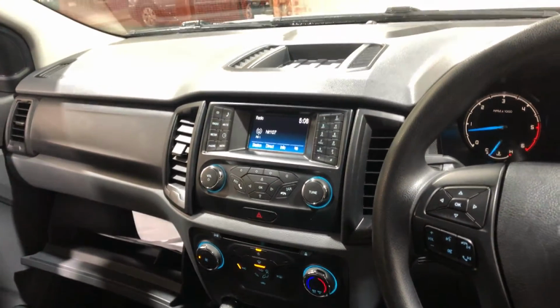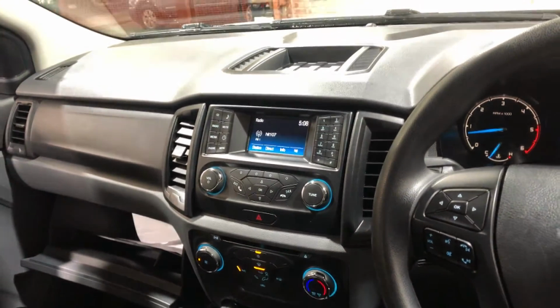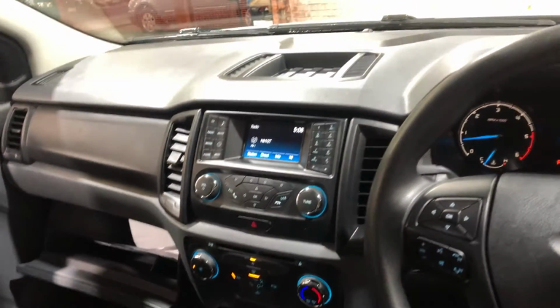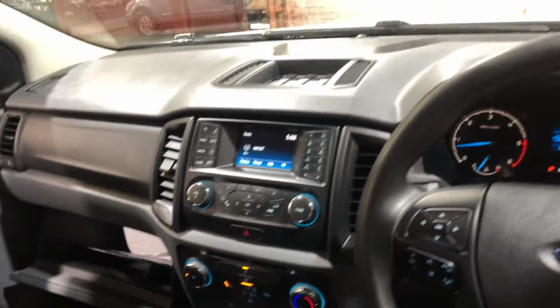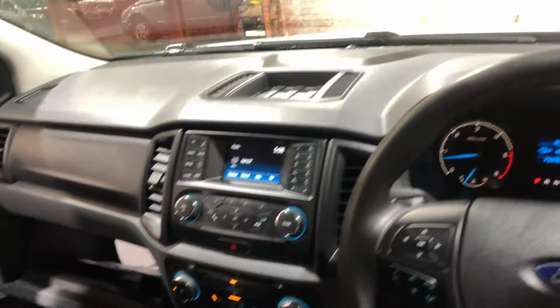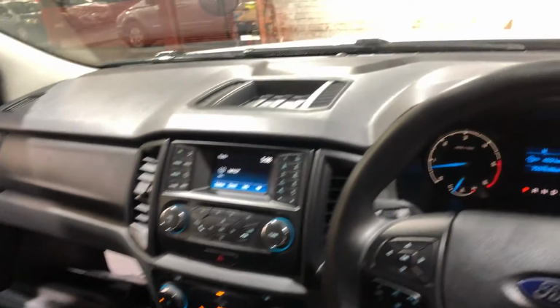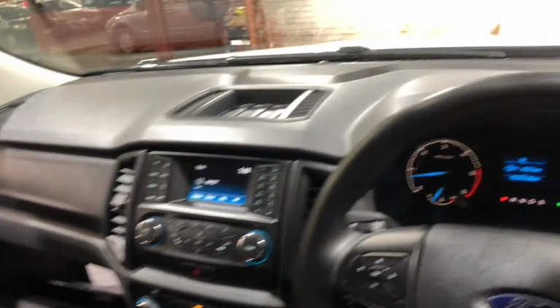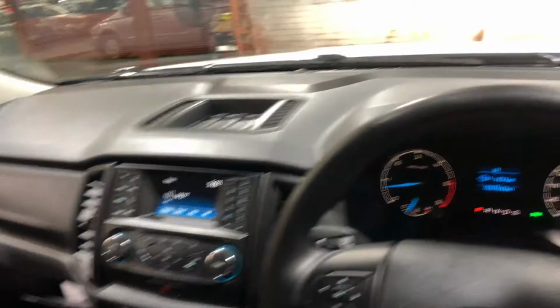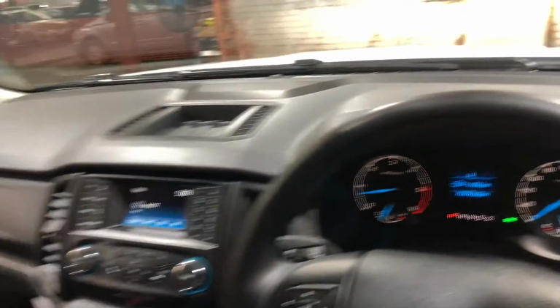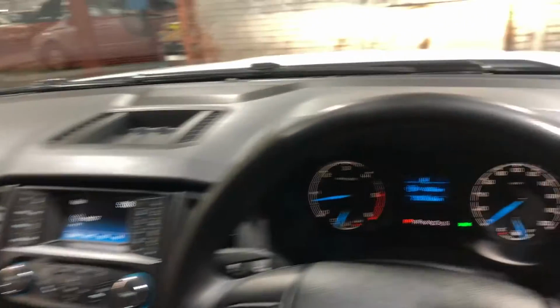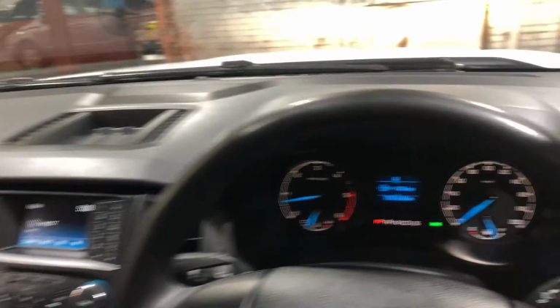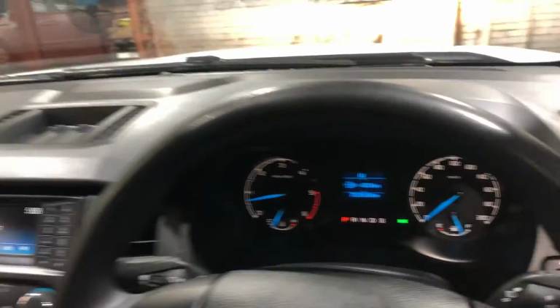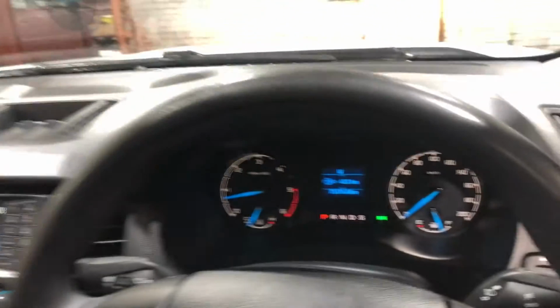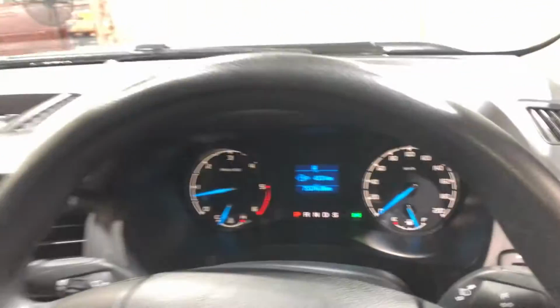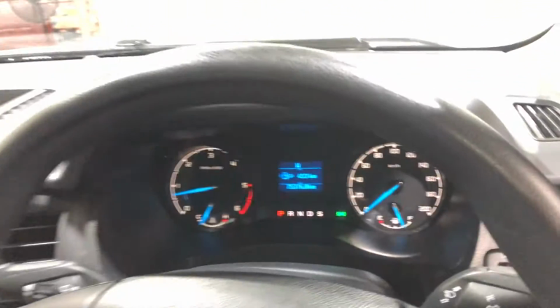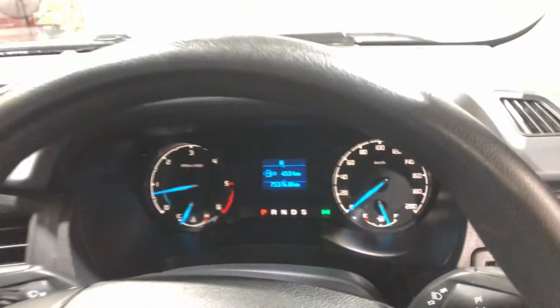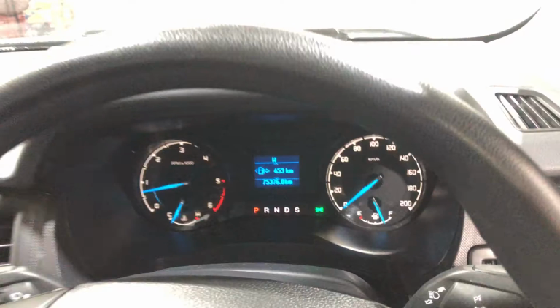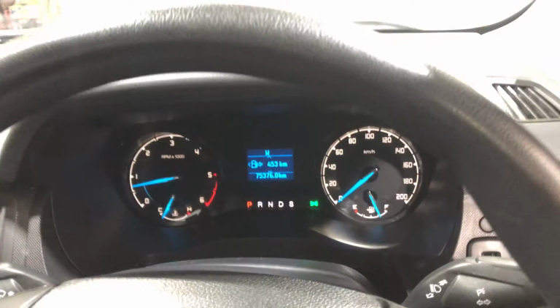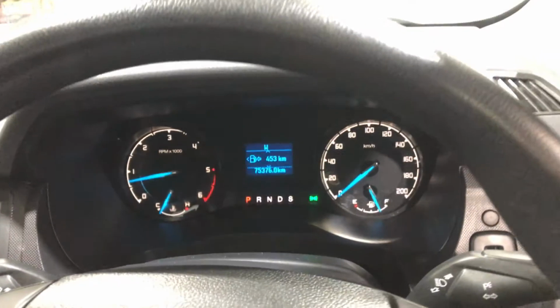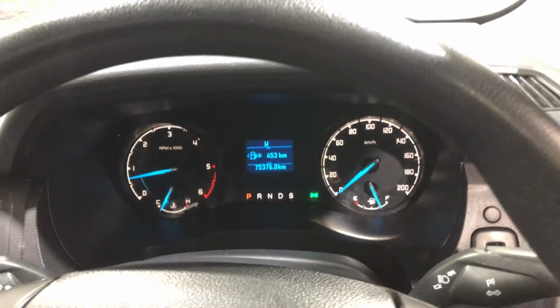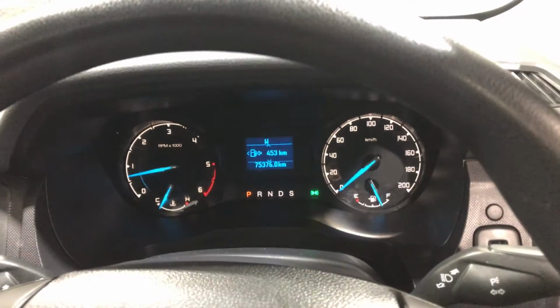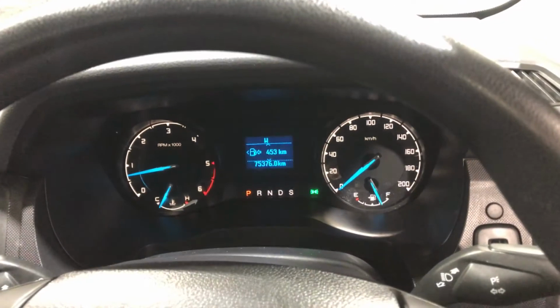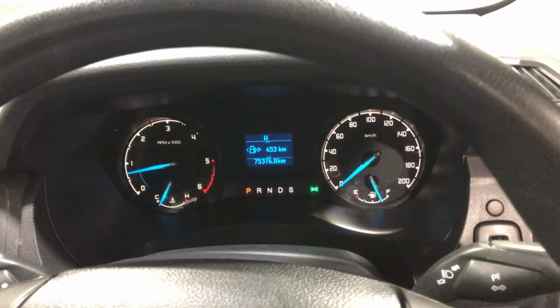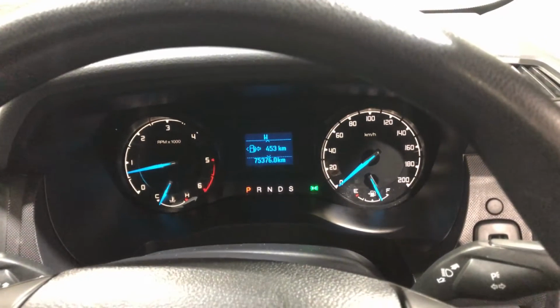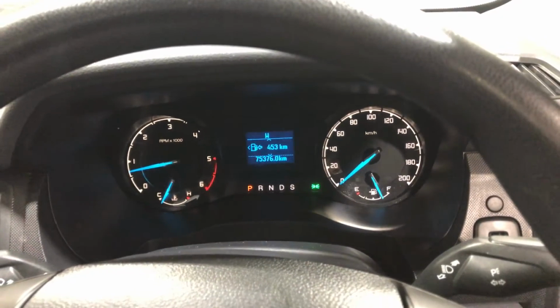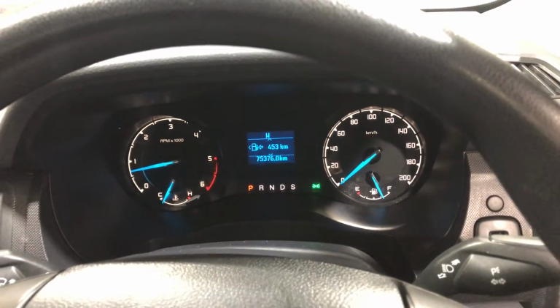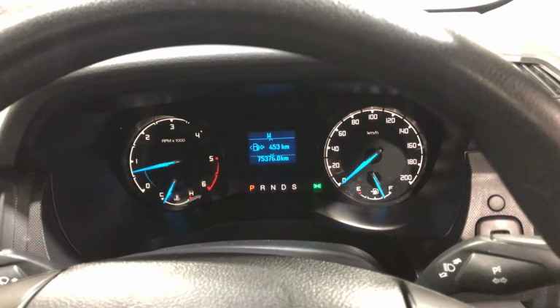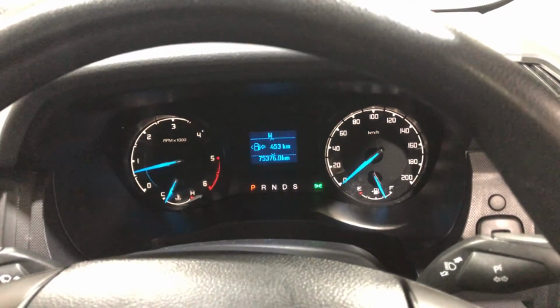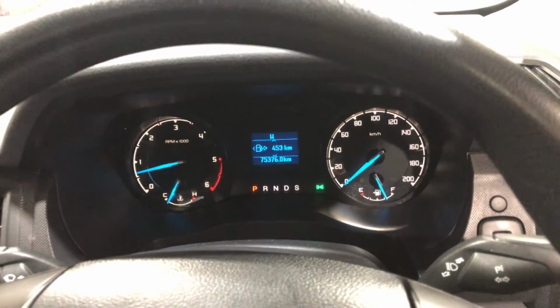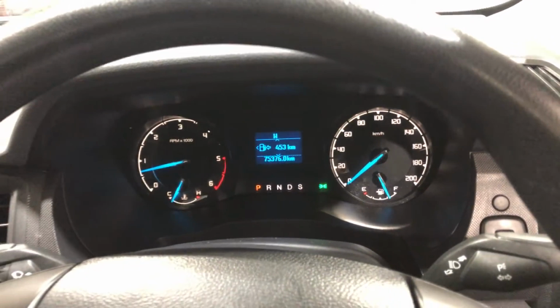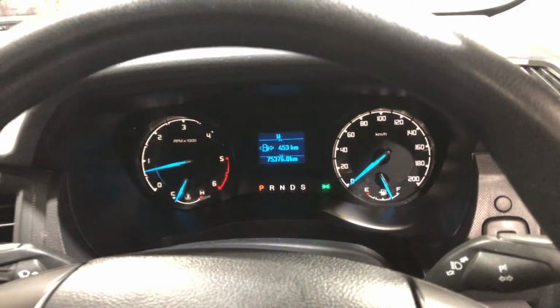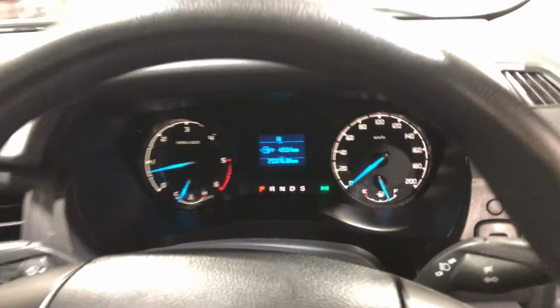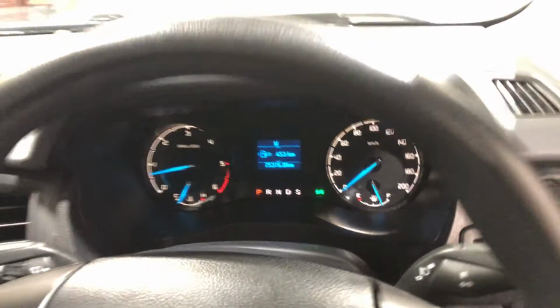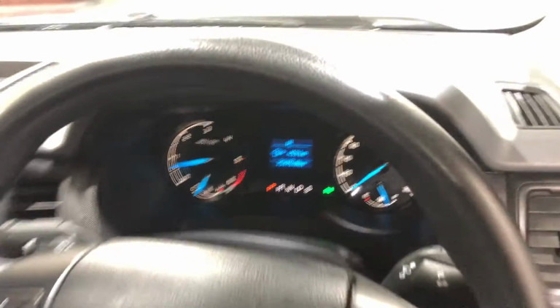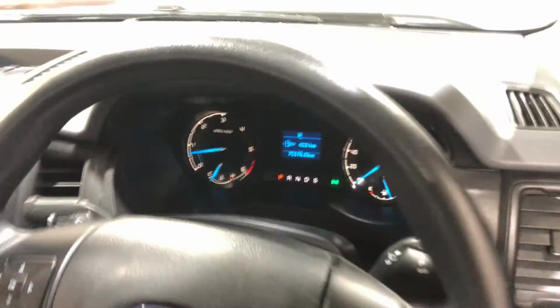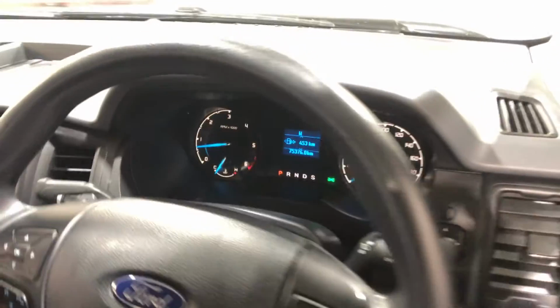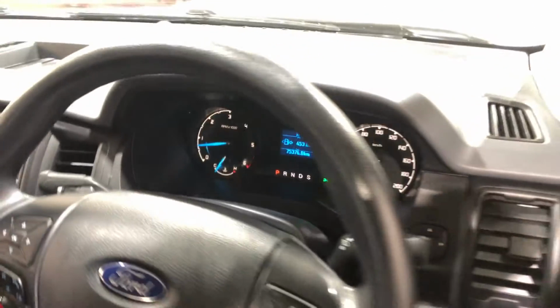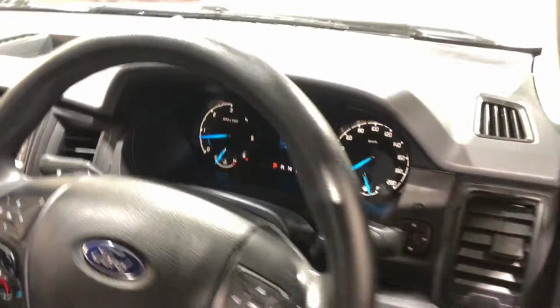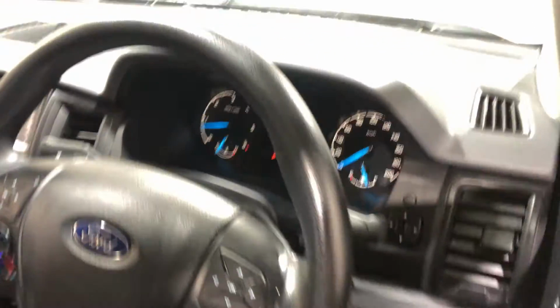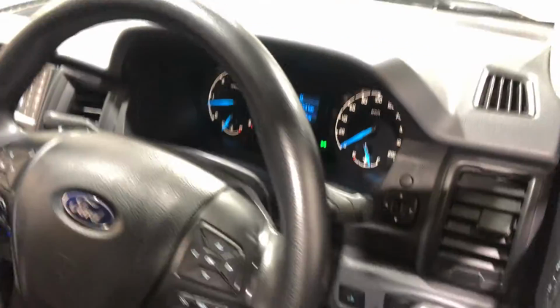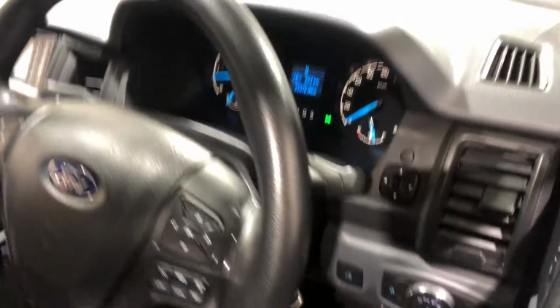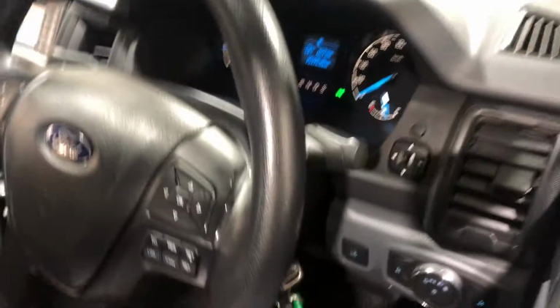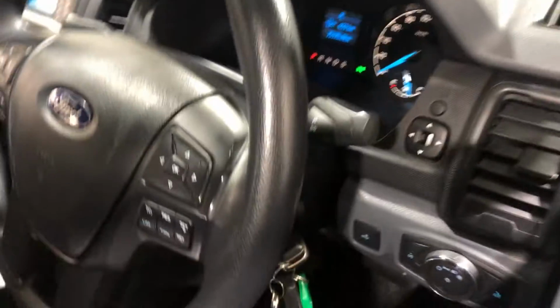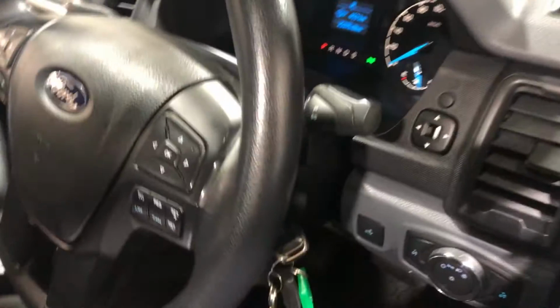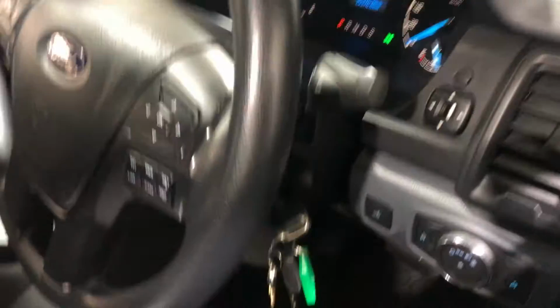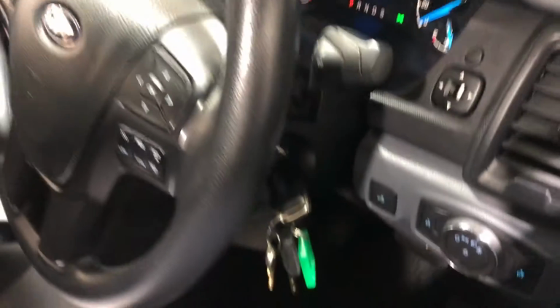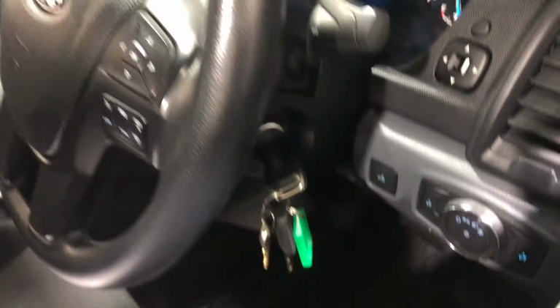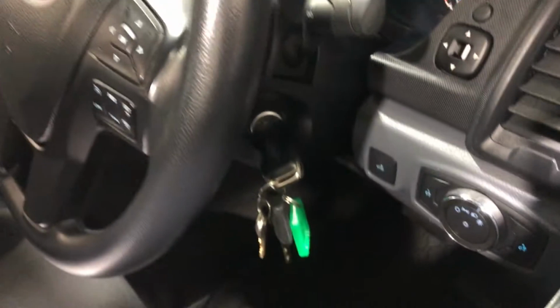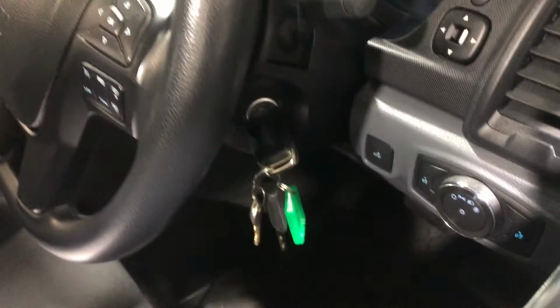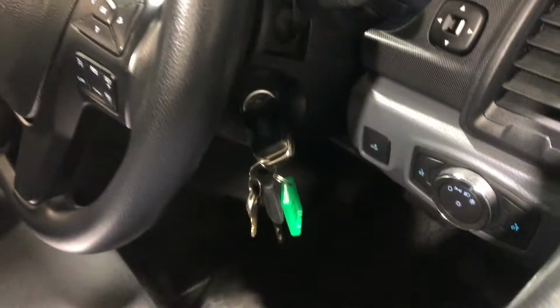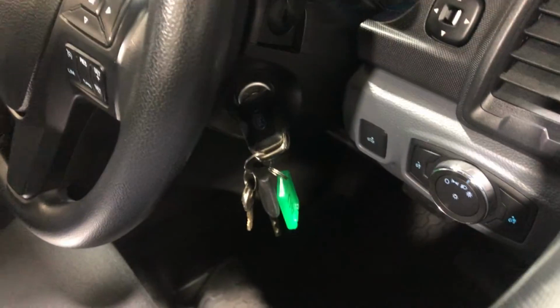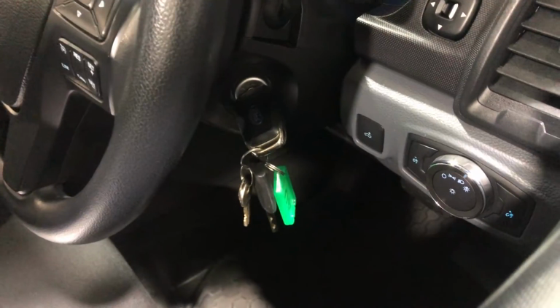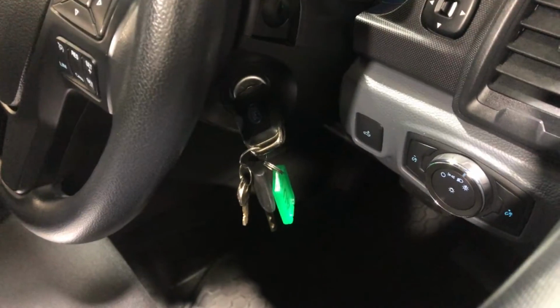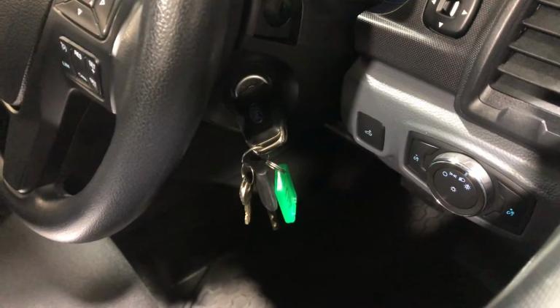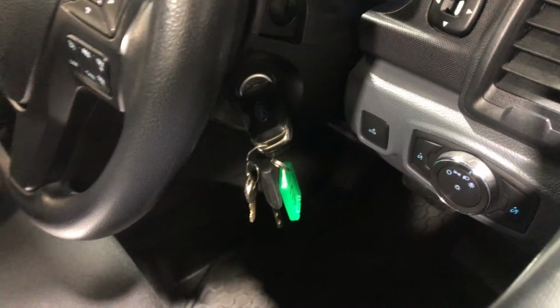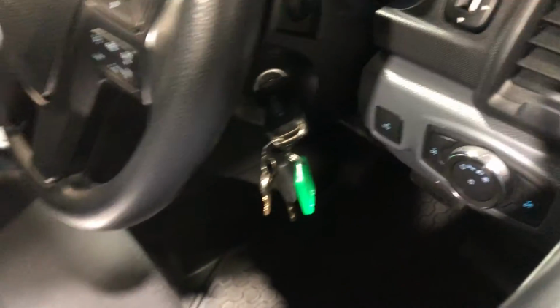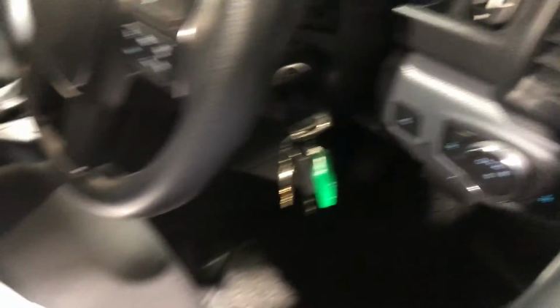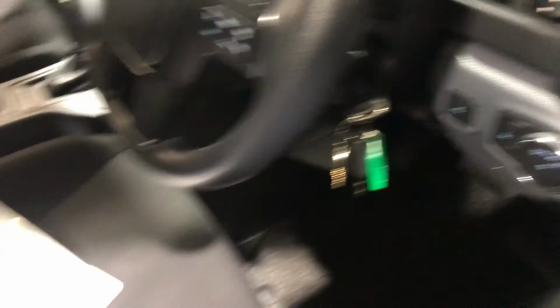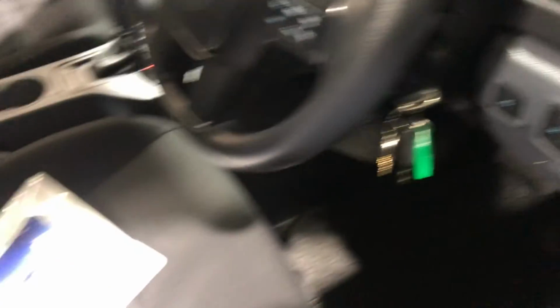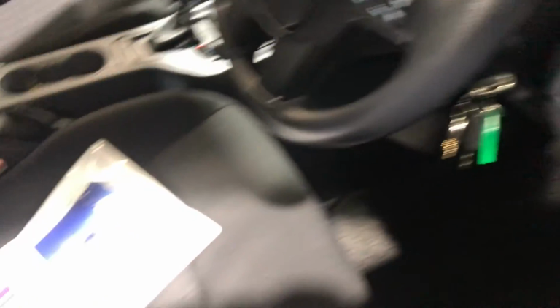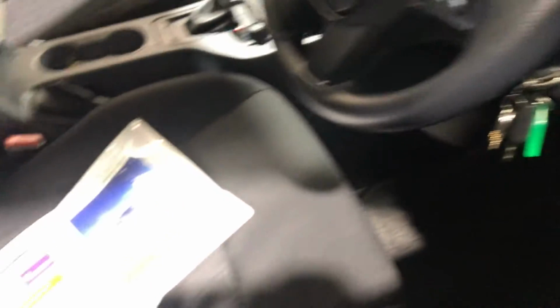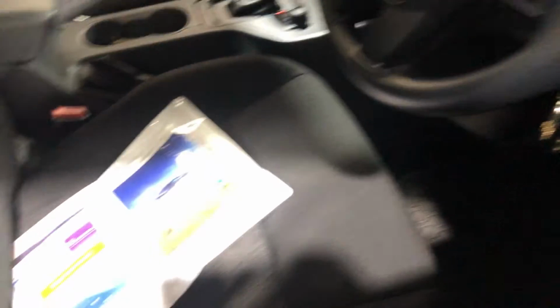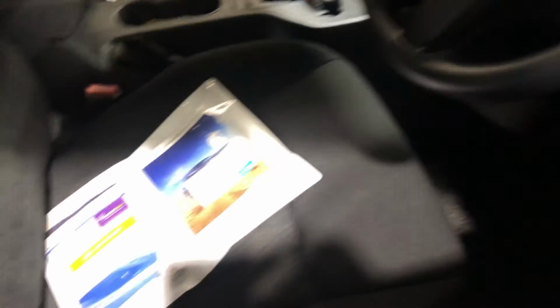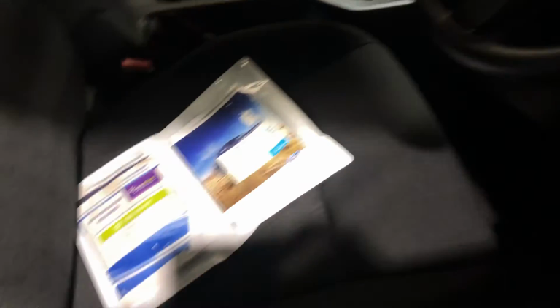This car has travelled a low 75,000 km on the clock. It also comes with two sets of keys and a full set of books.